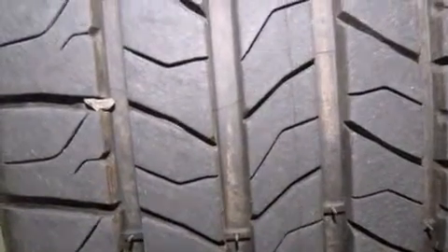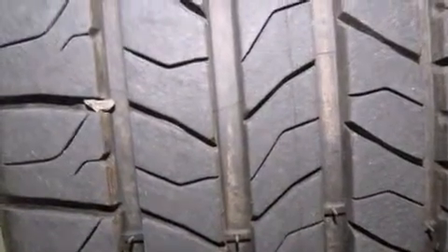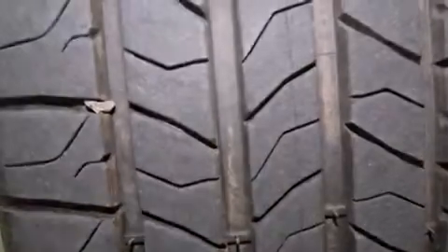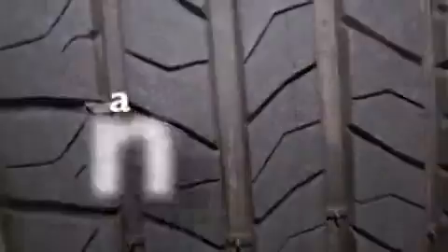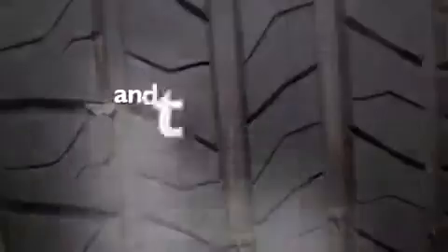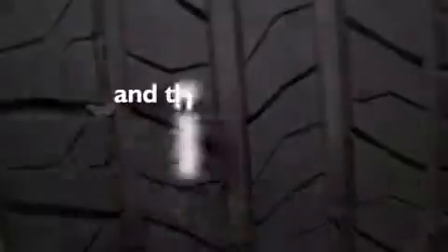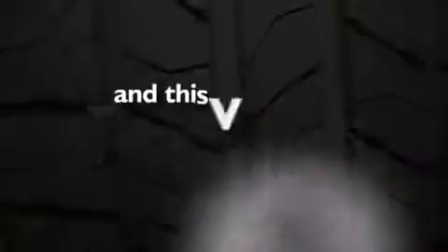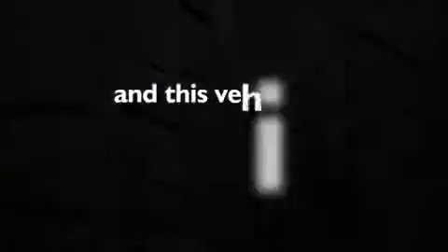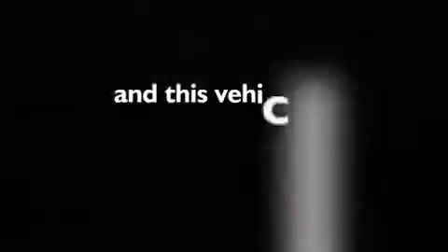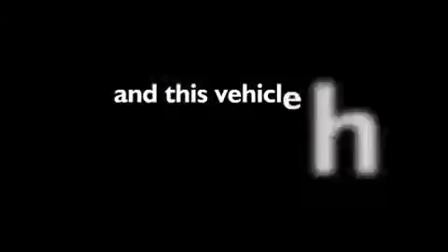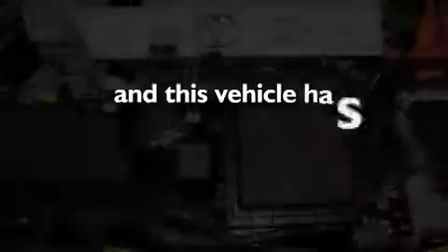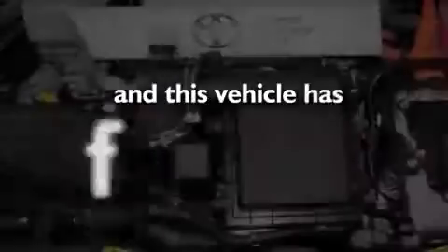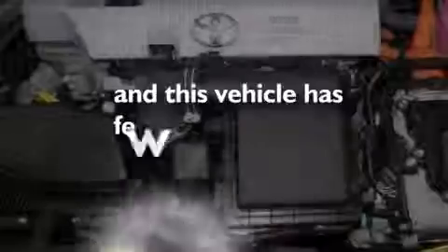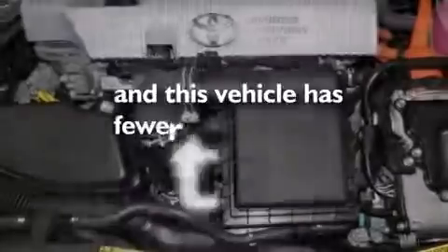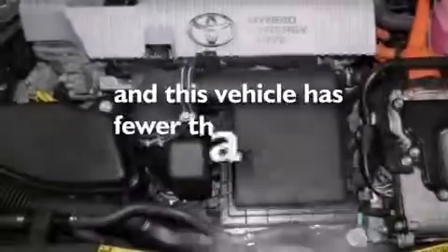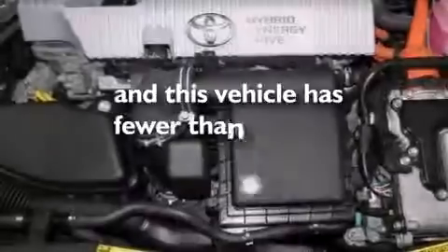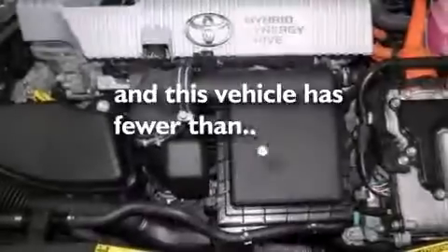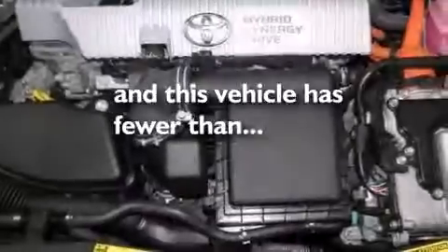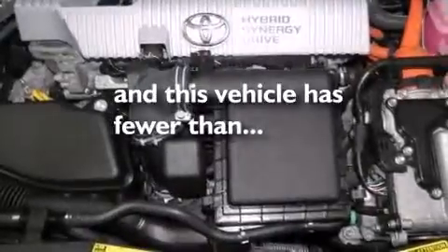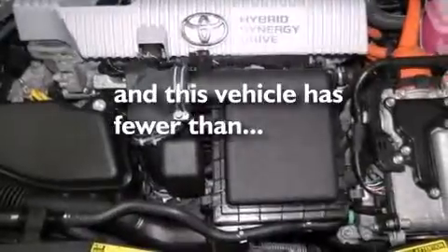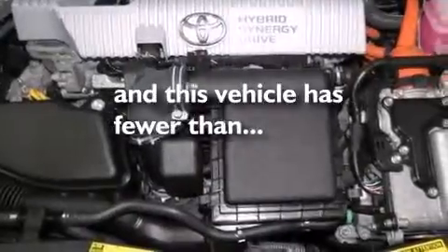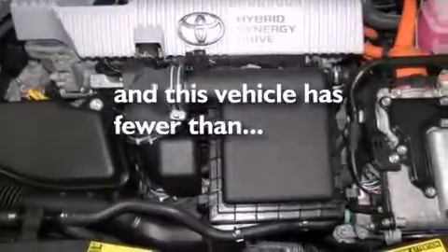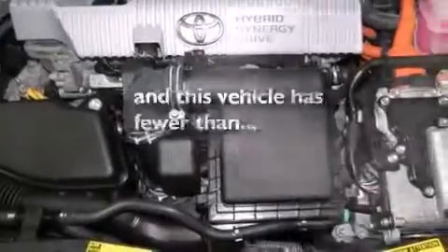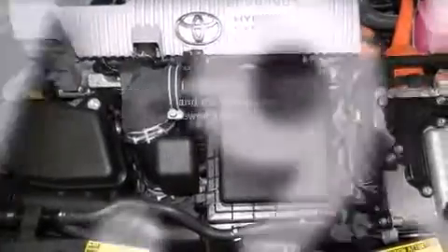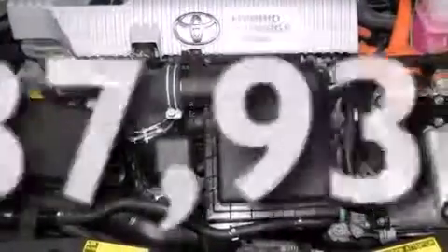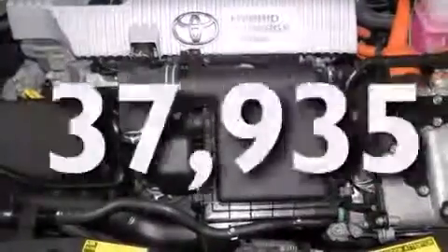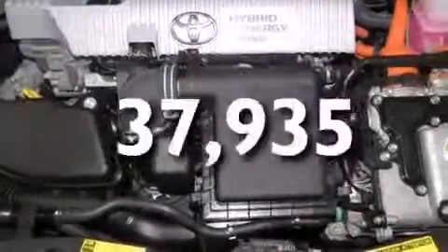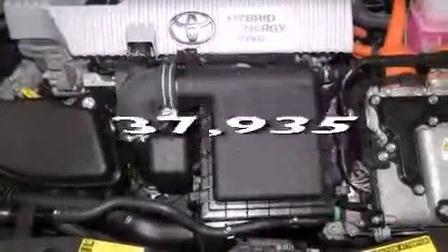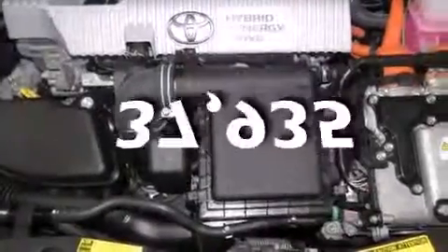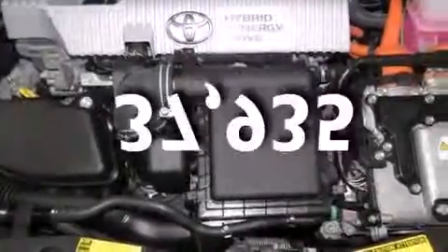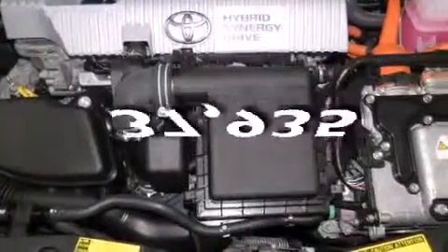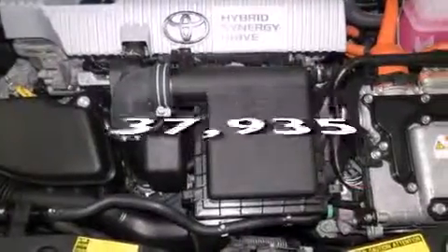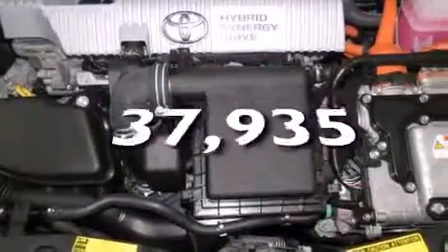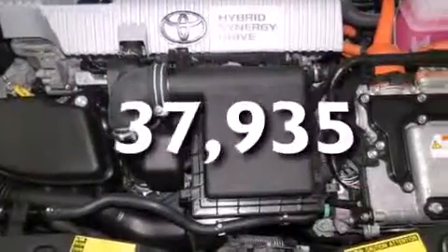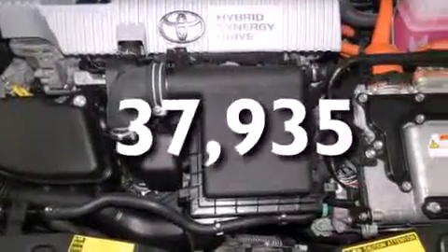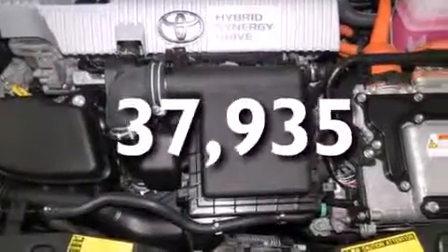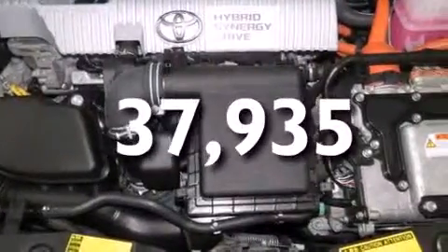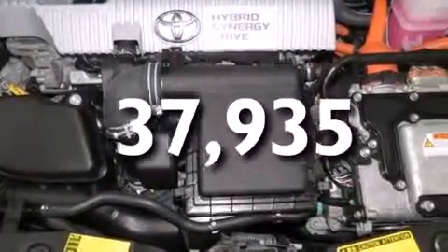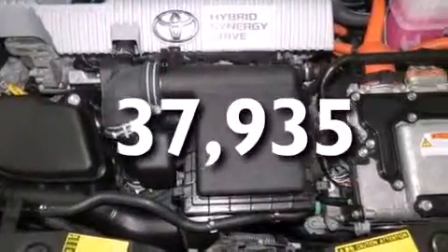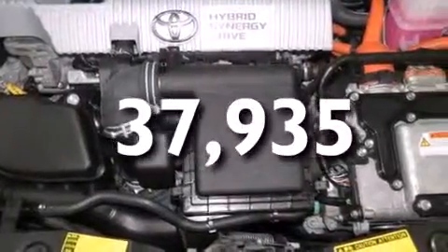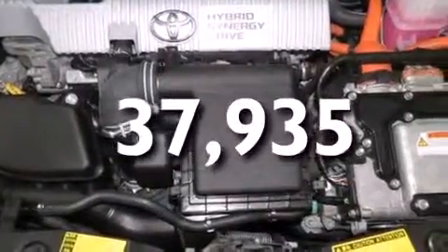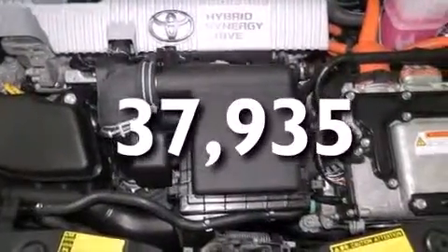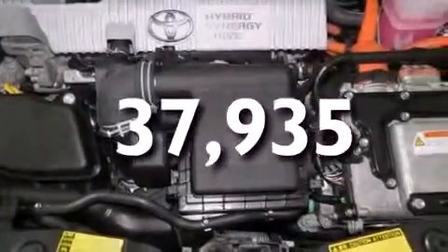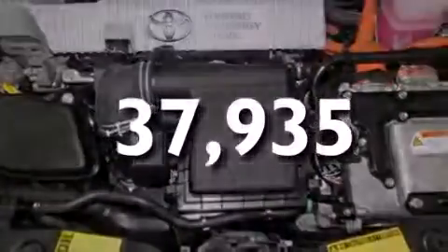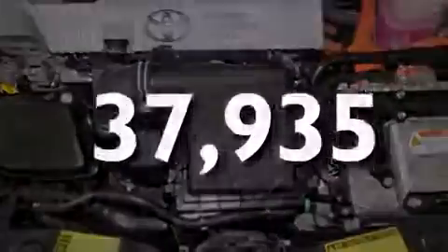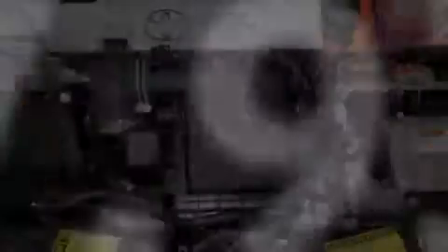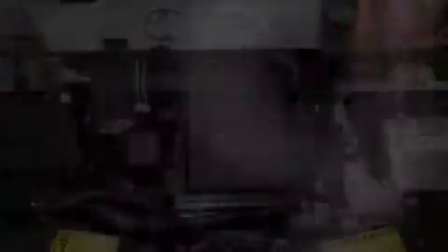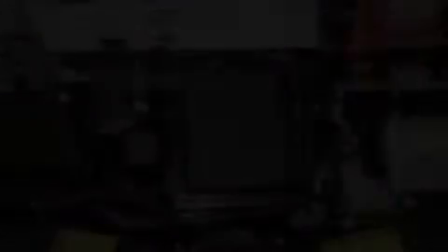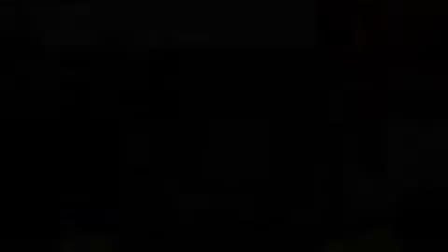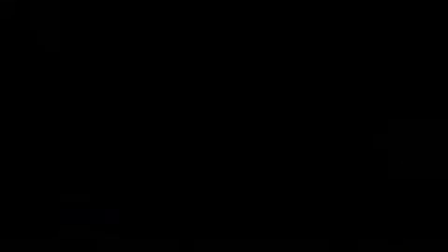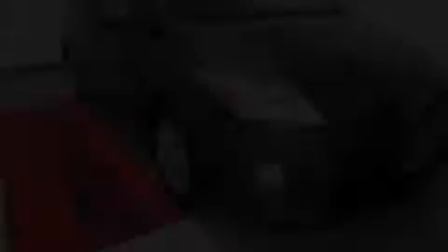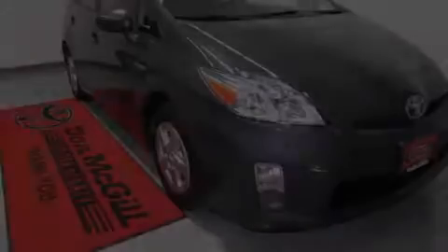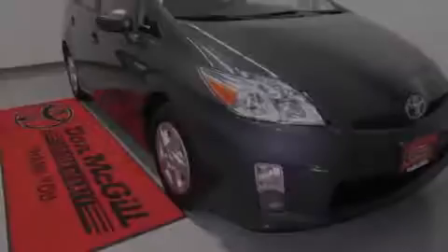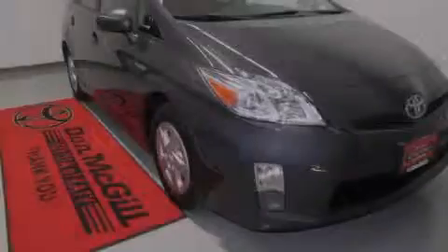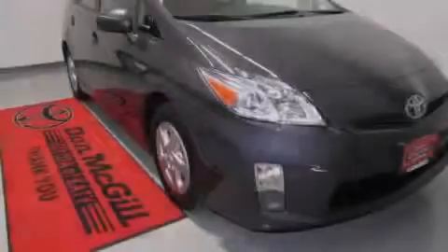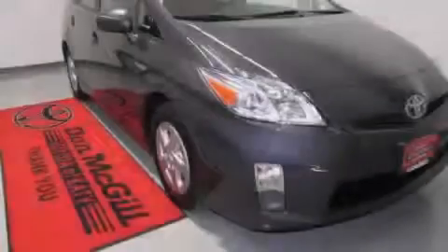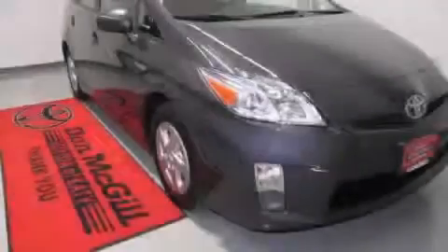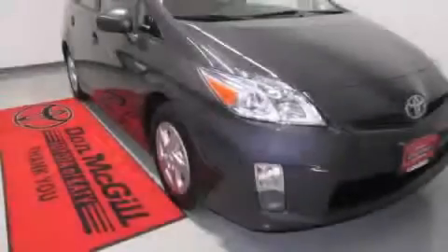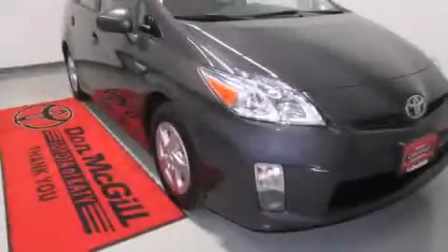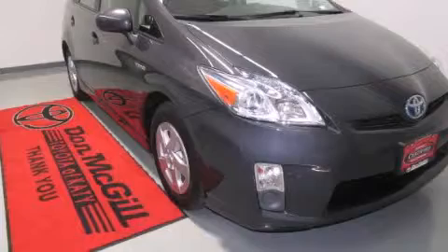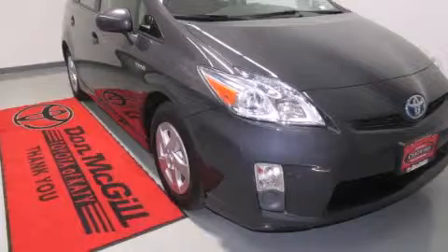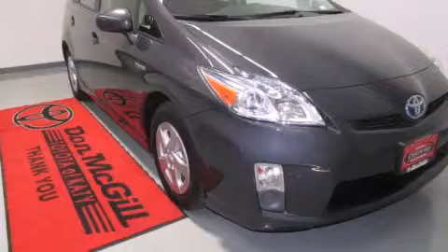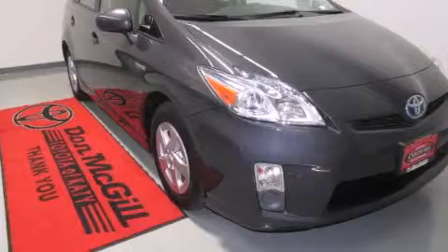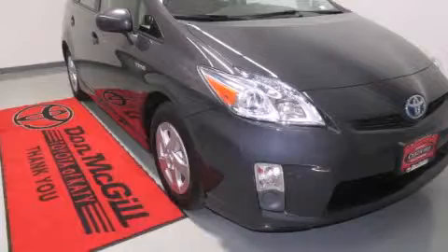And this vehicle has less than 38,000 miles. Call or visit us right now and arrange your test drive today.